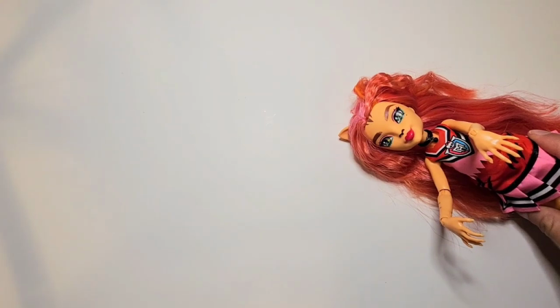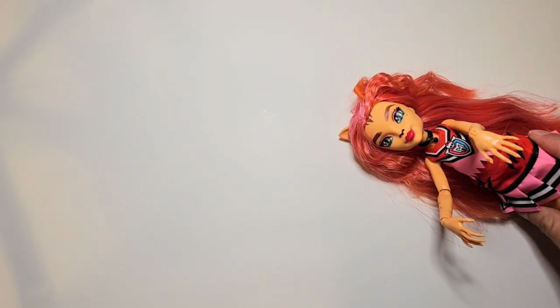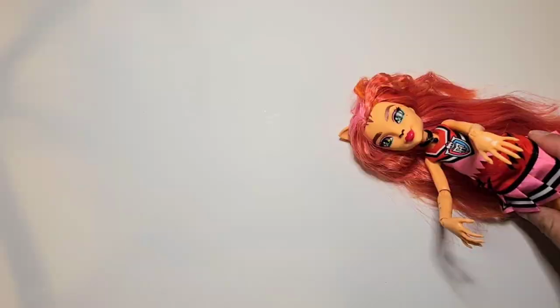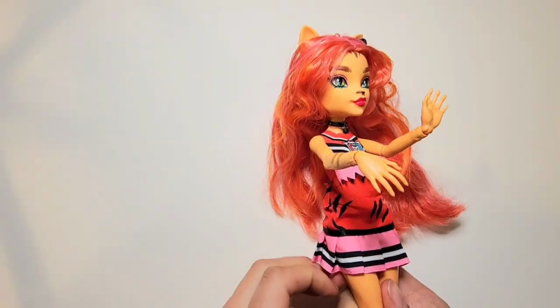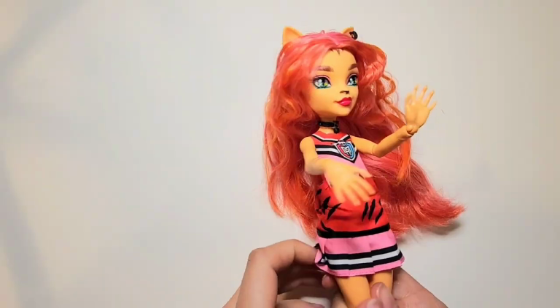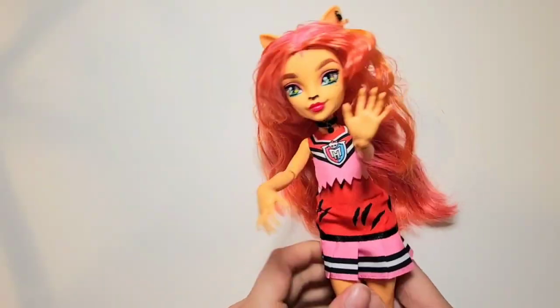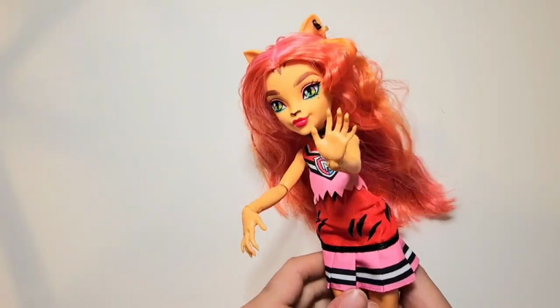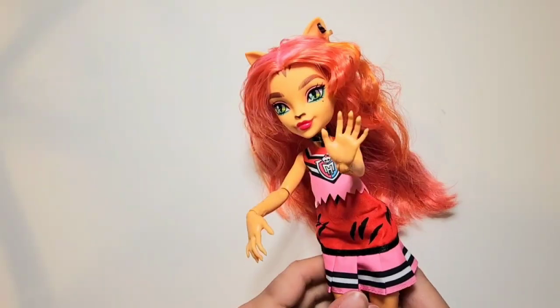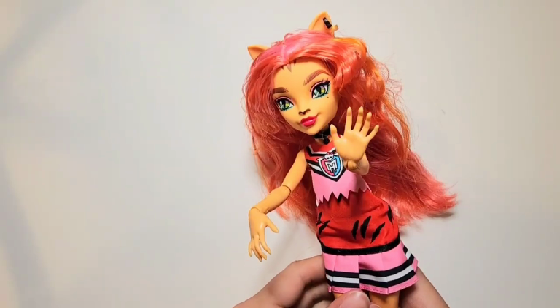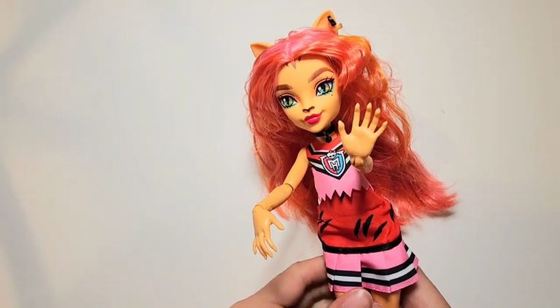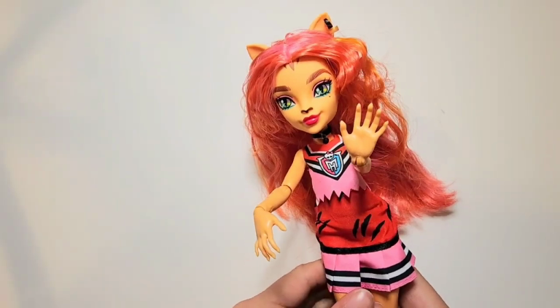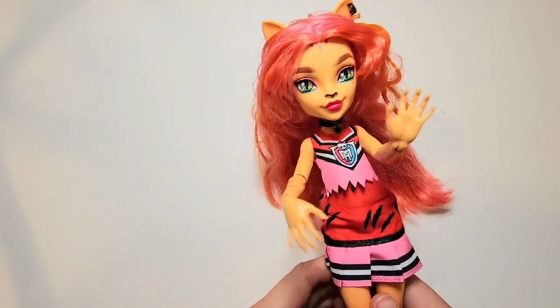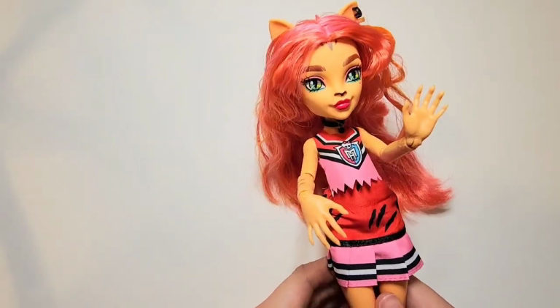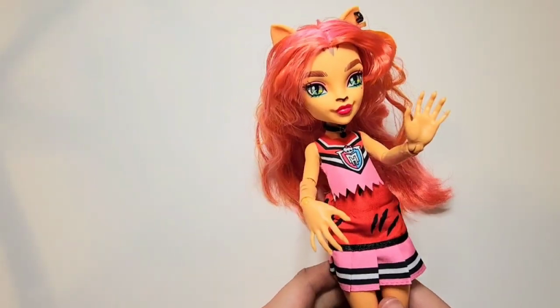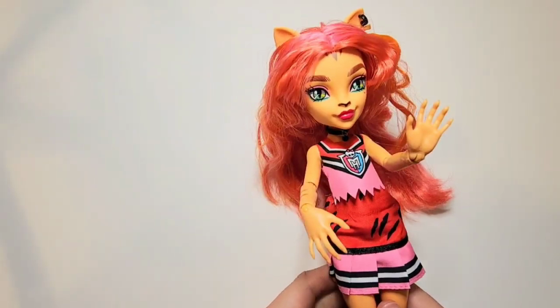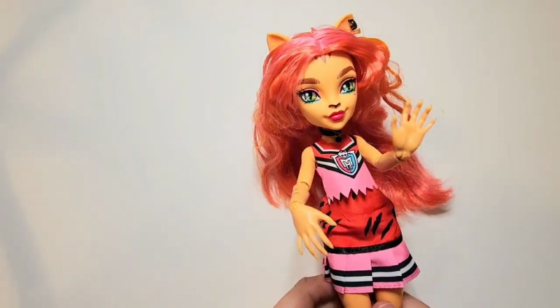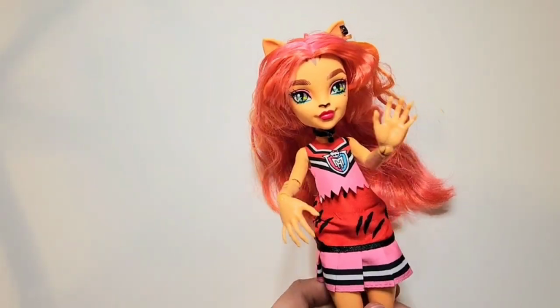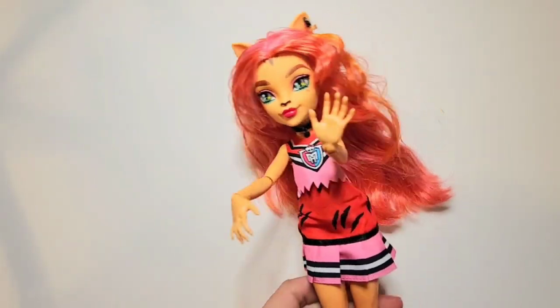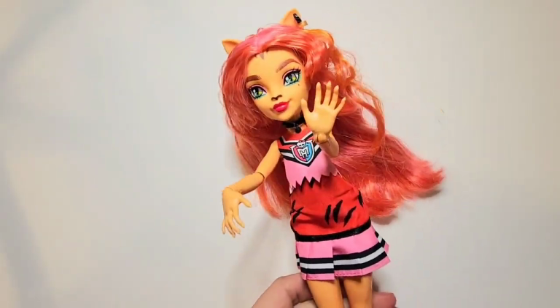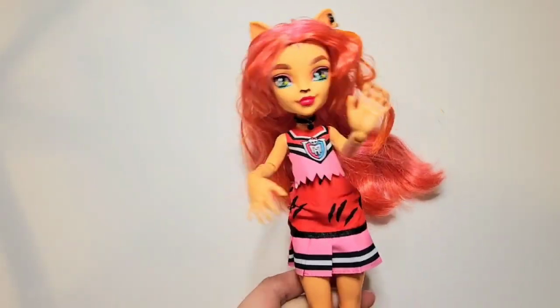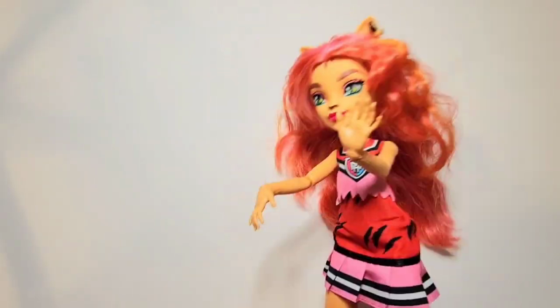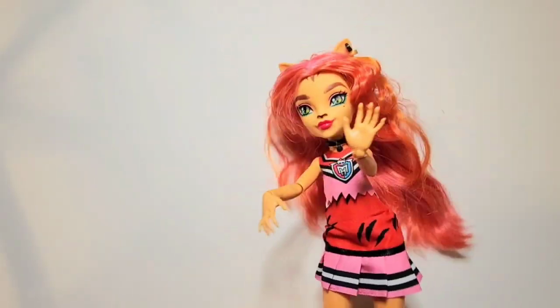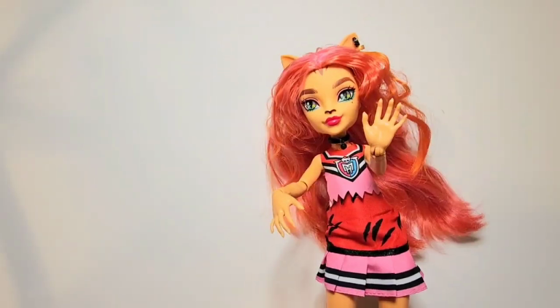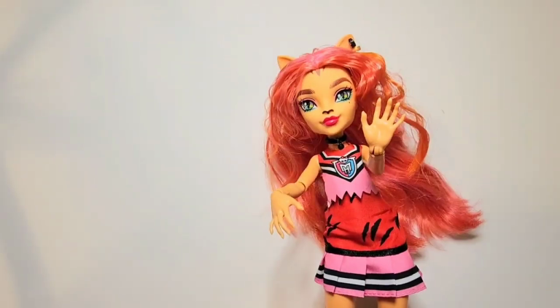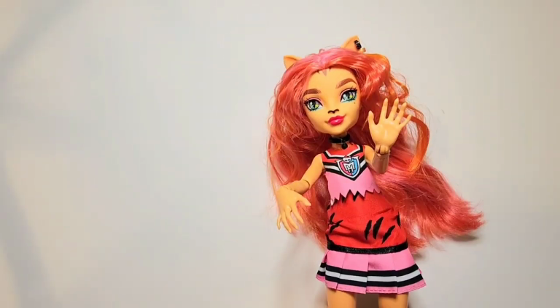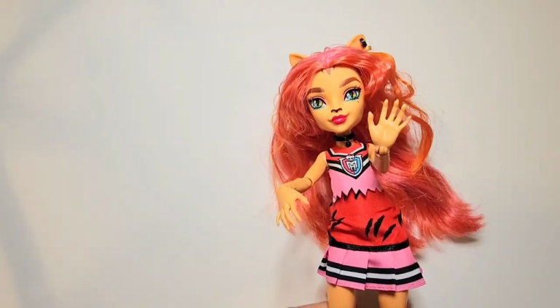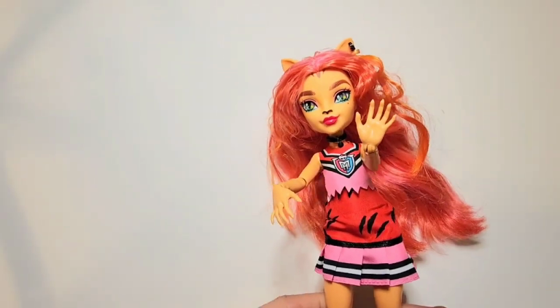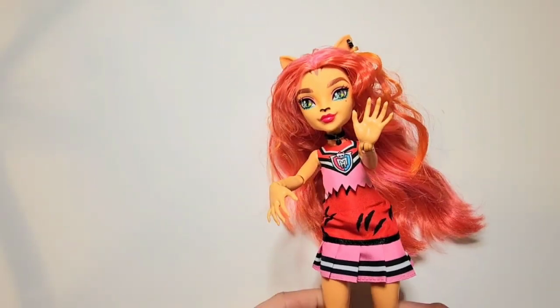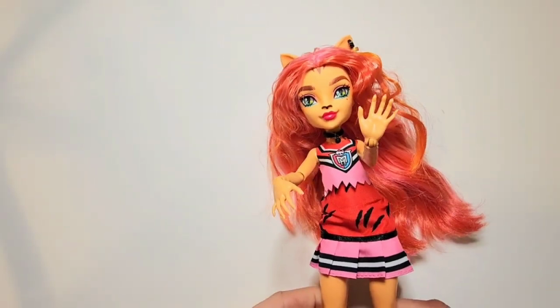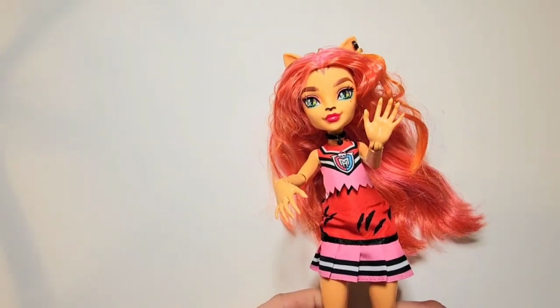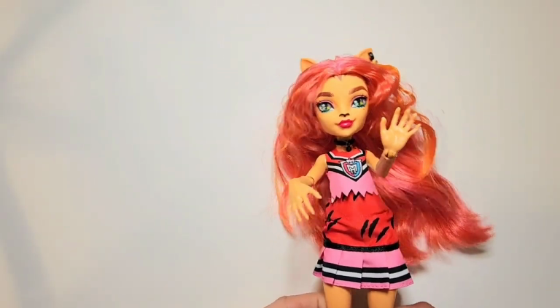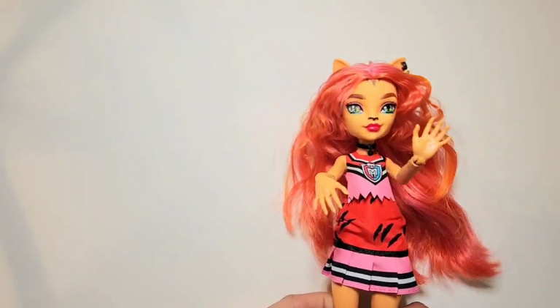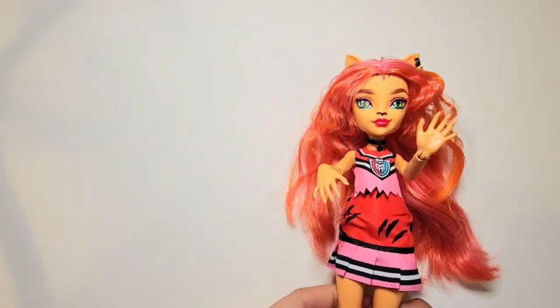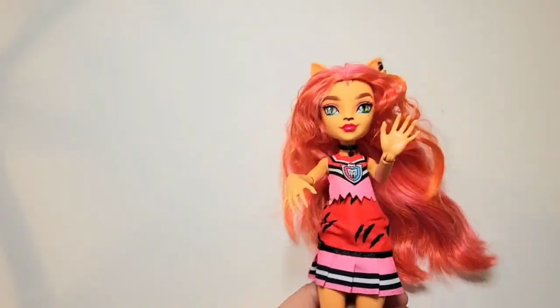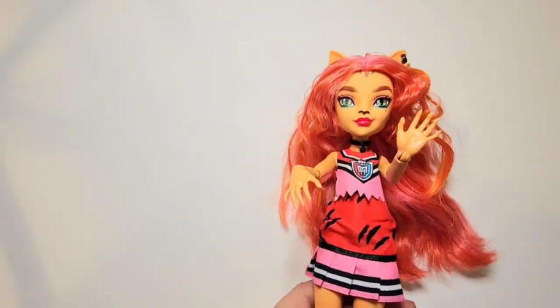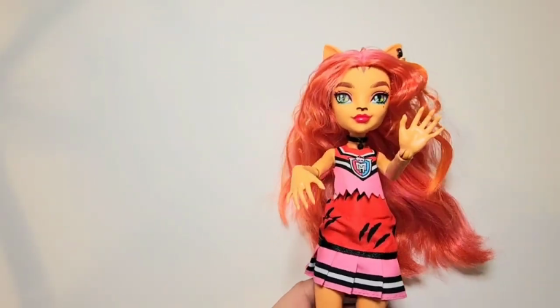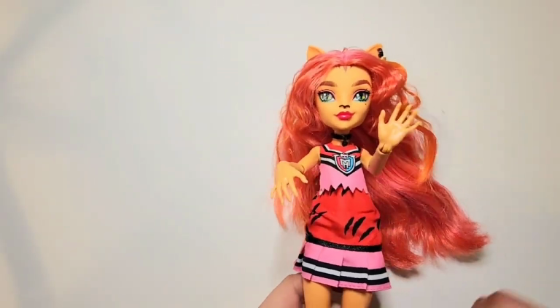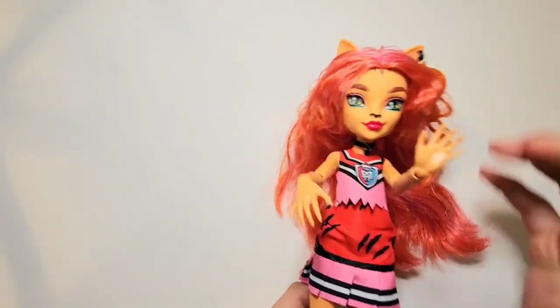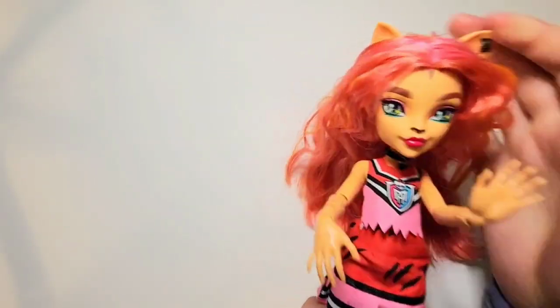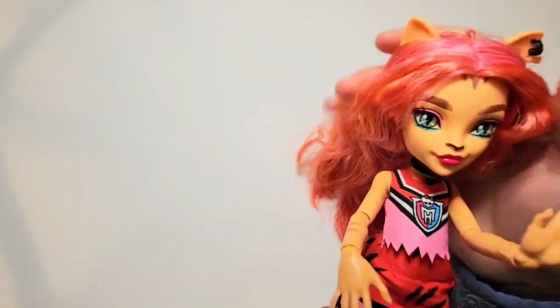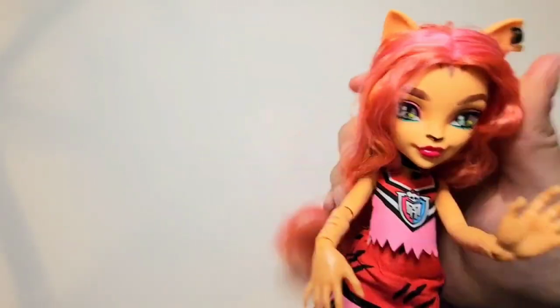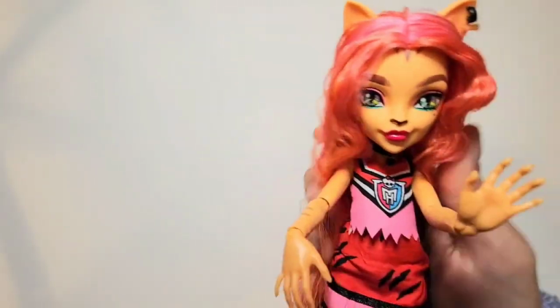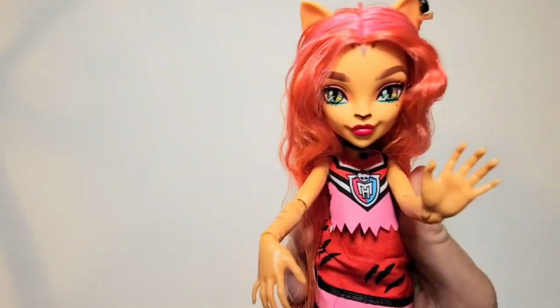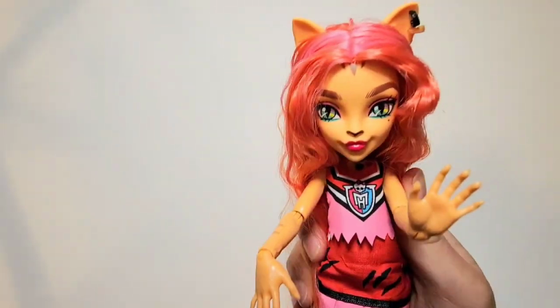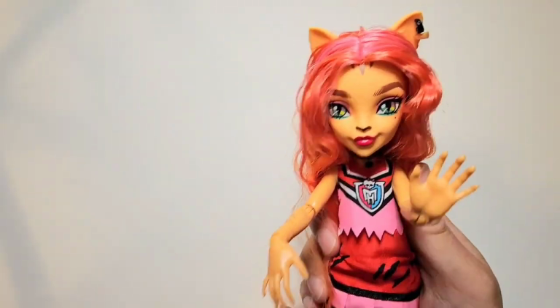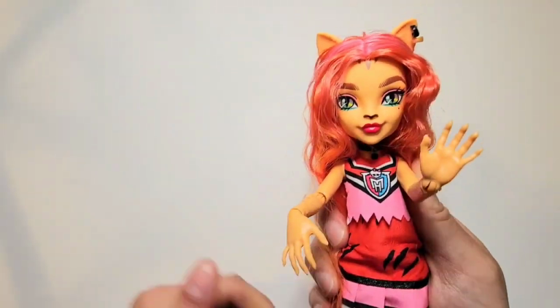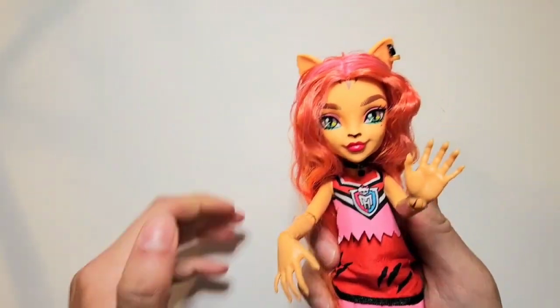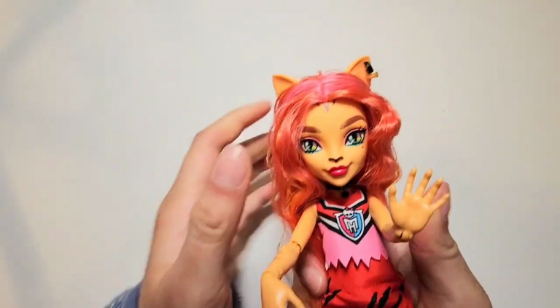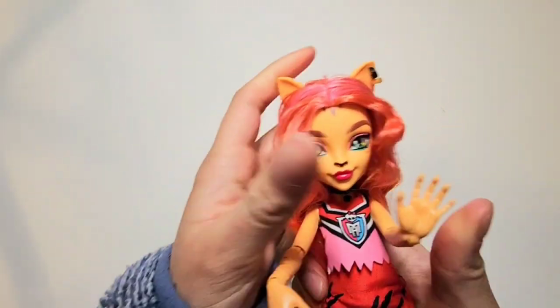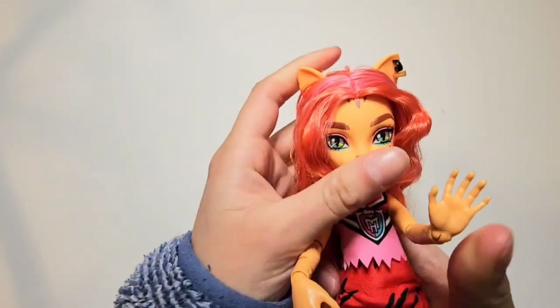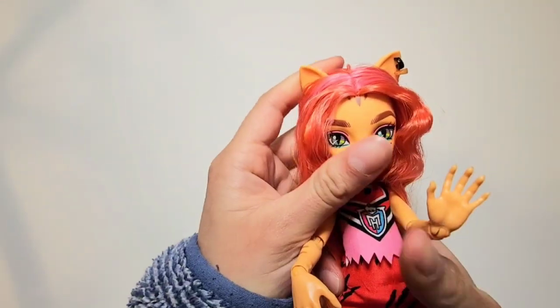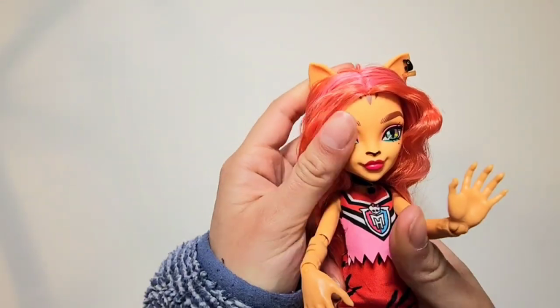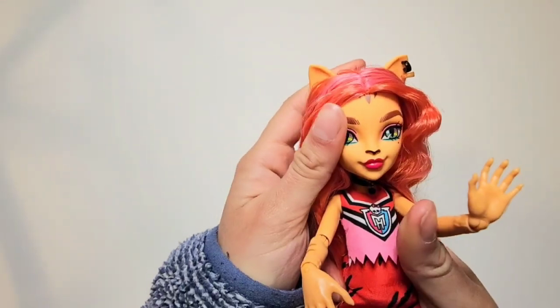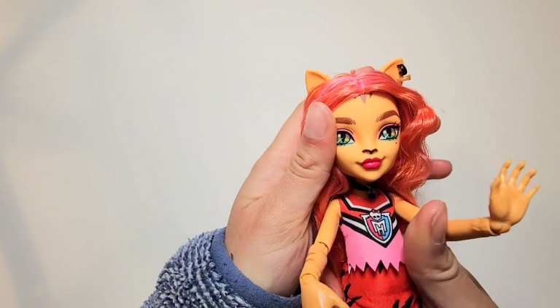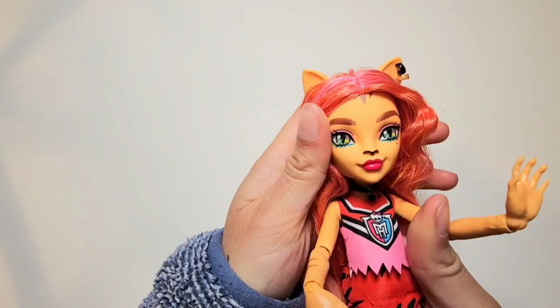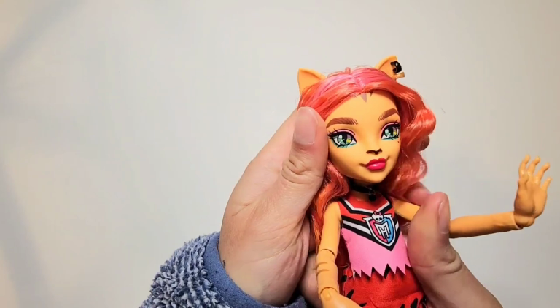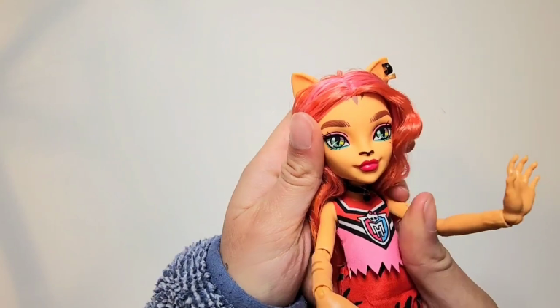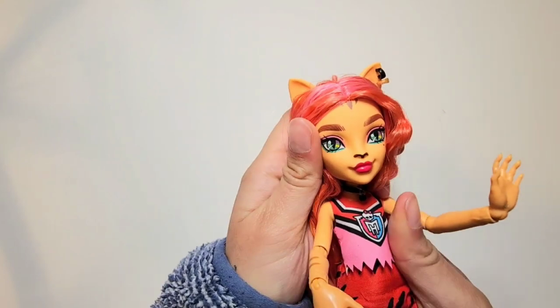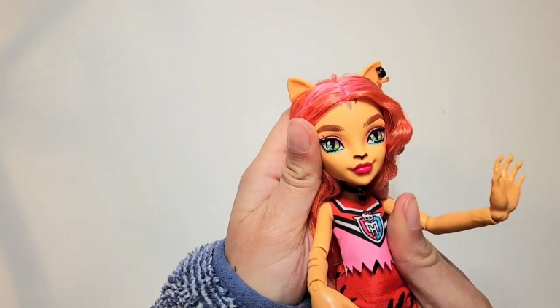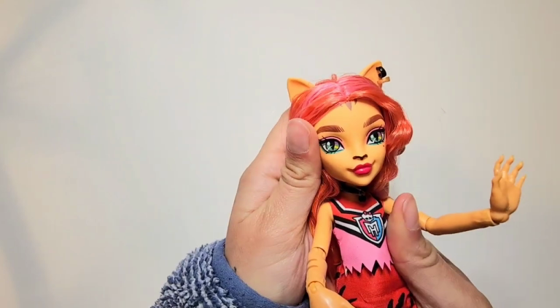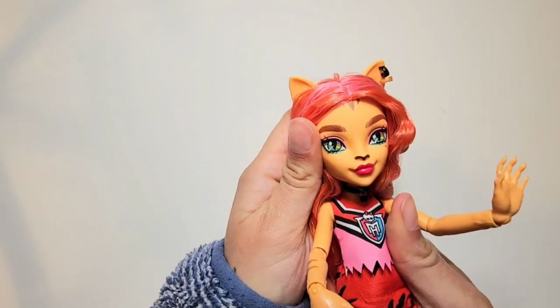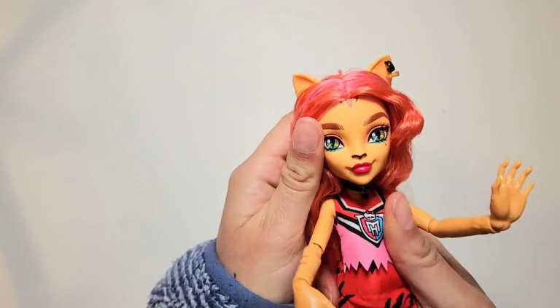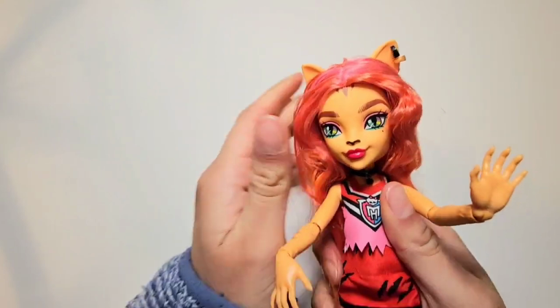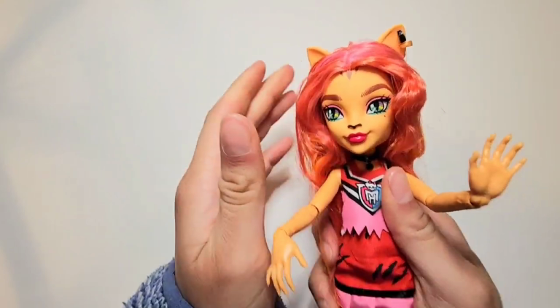Hi, welcome back to my channel. In this video, I'm going to be repainting this G3 Toralei.